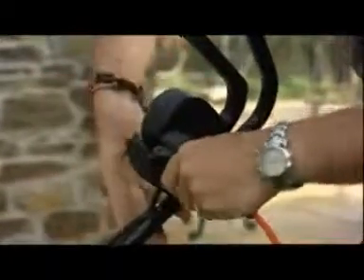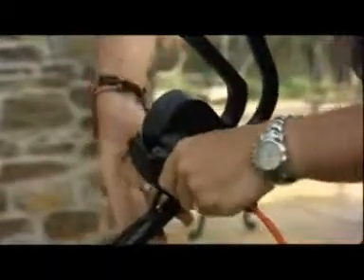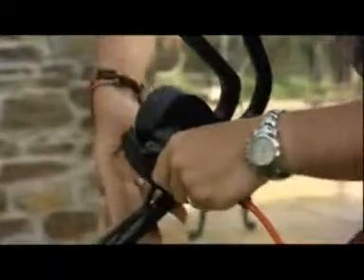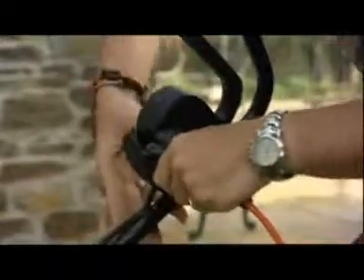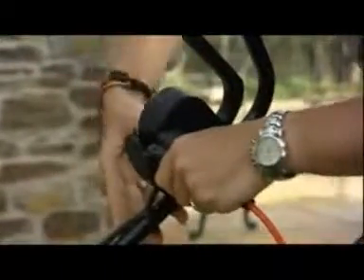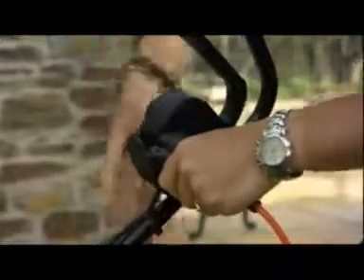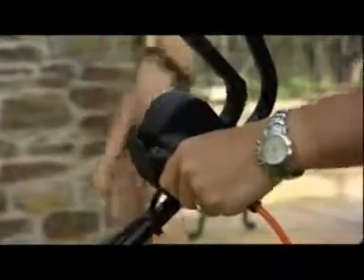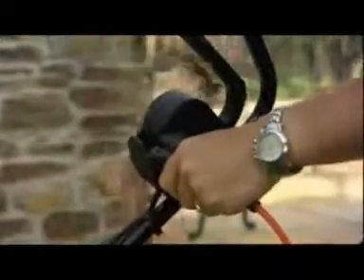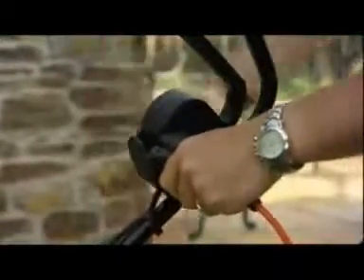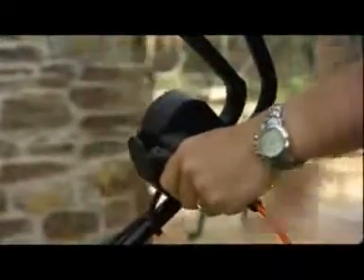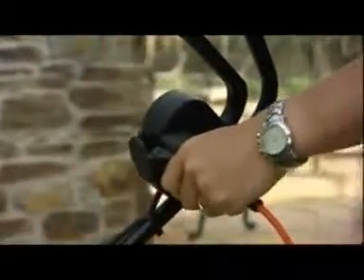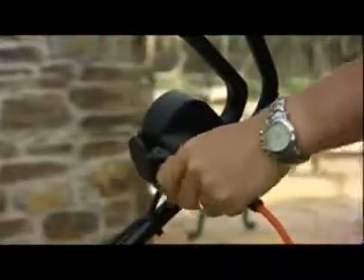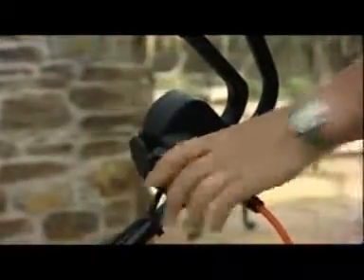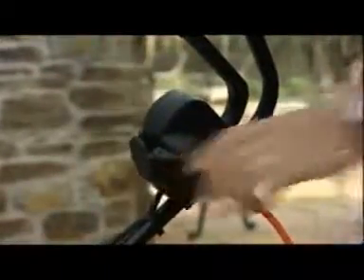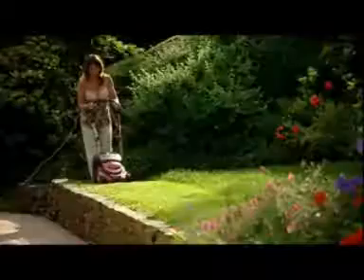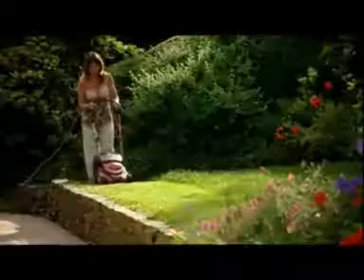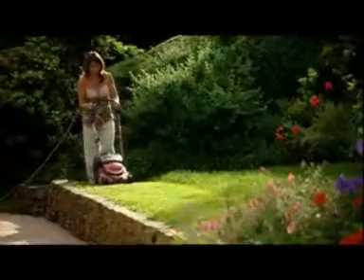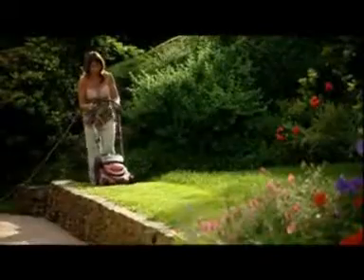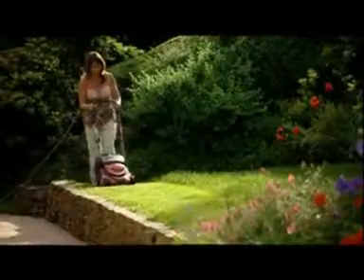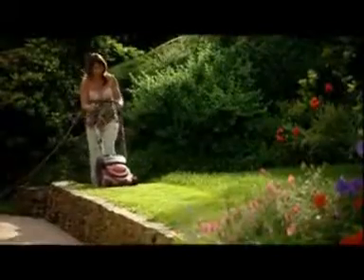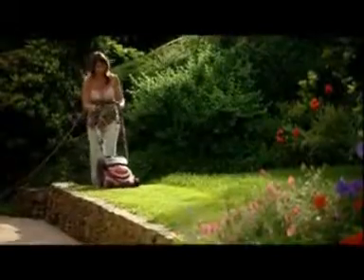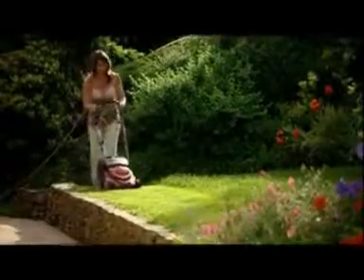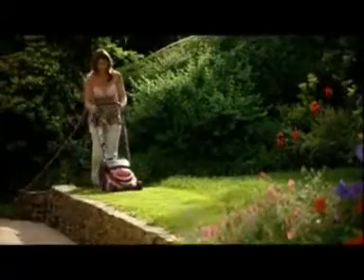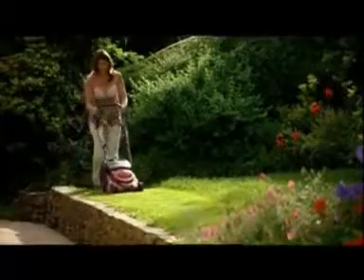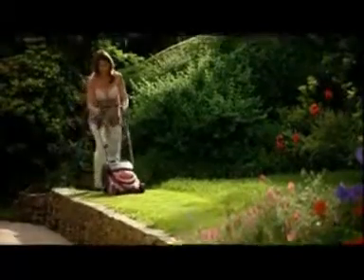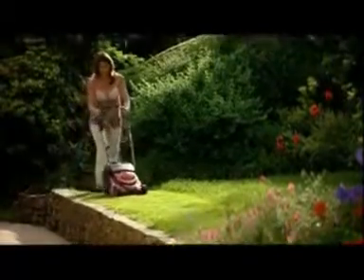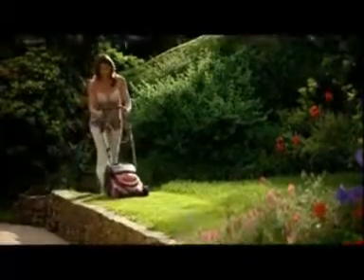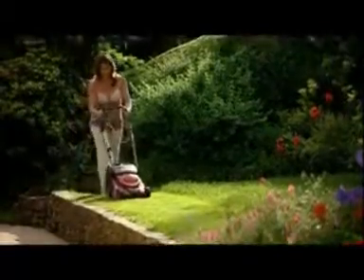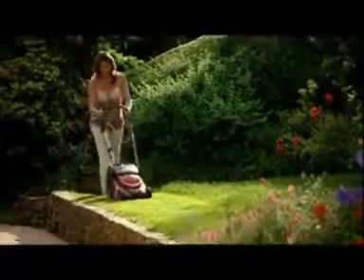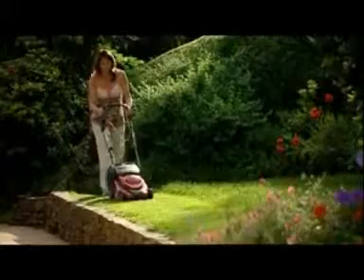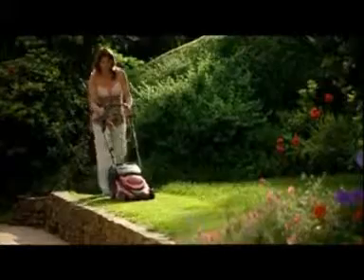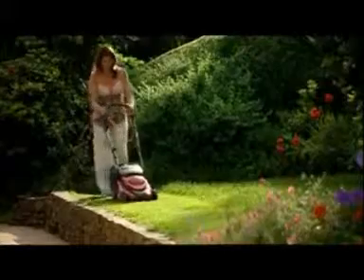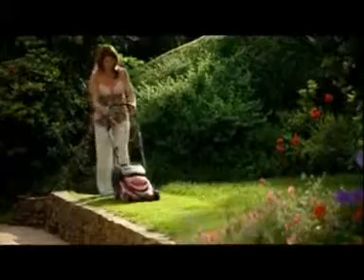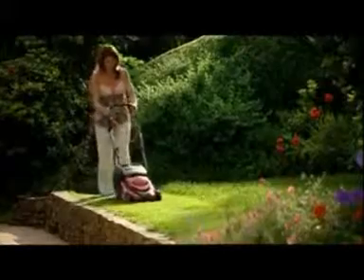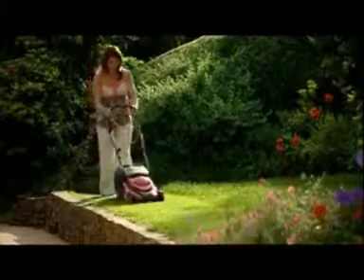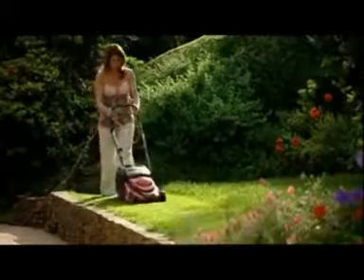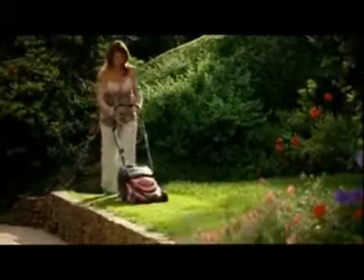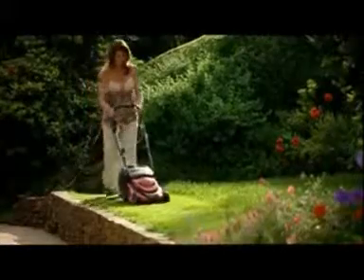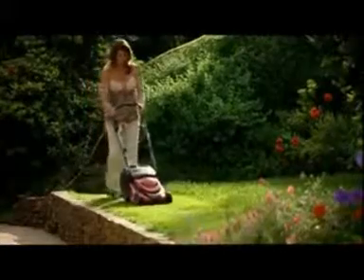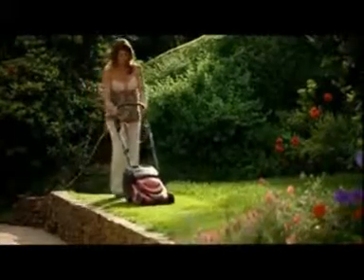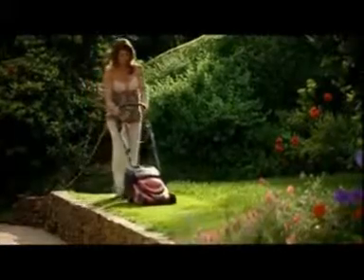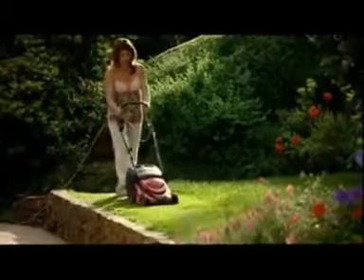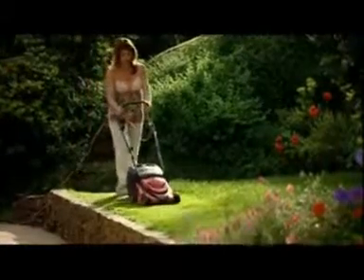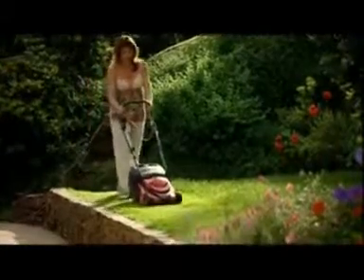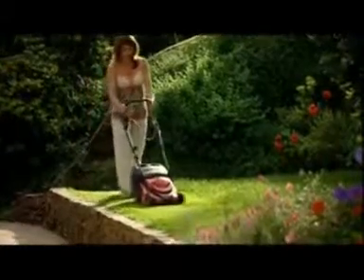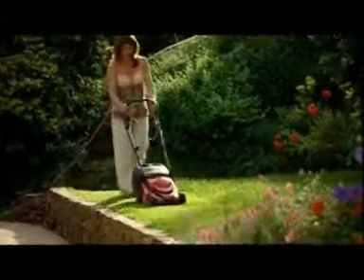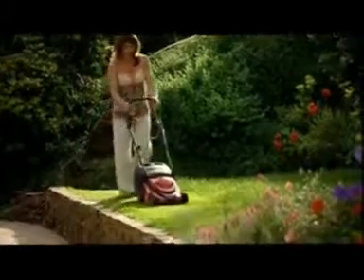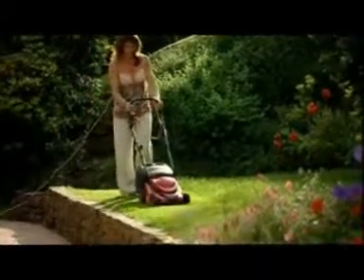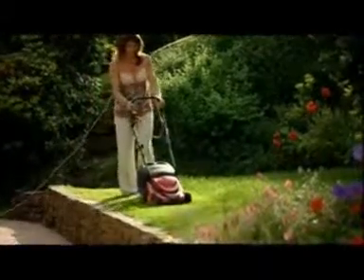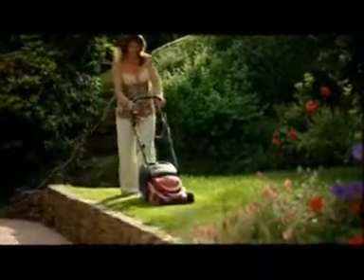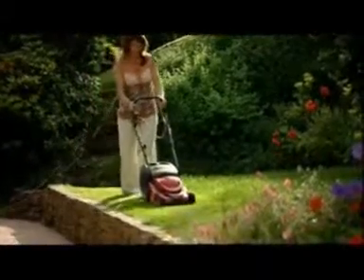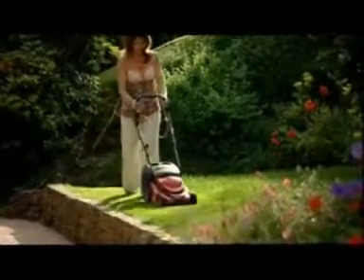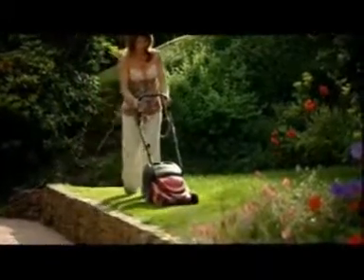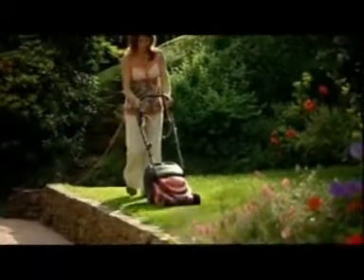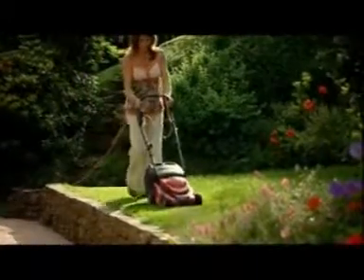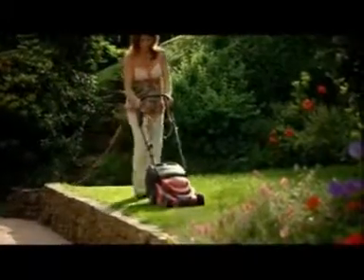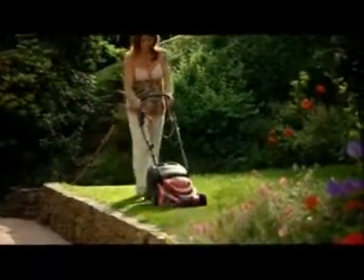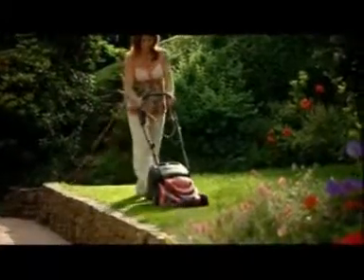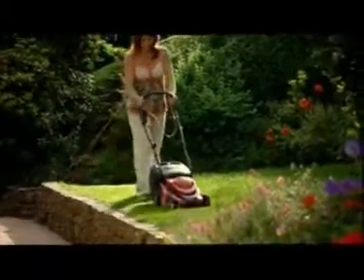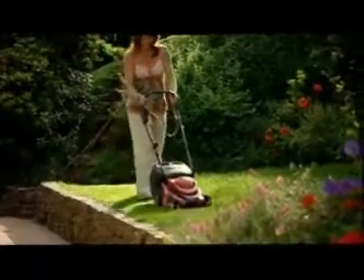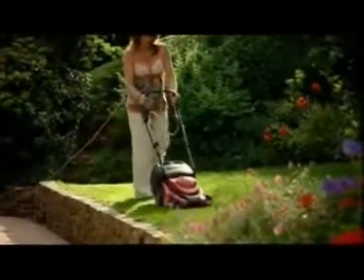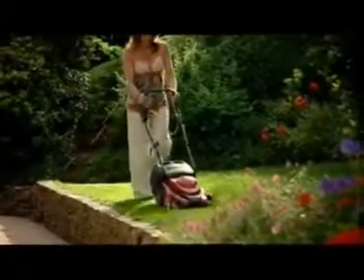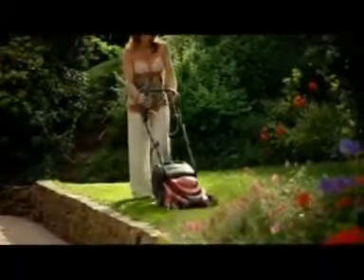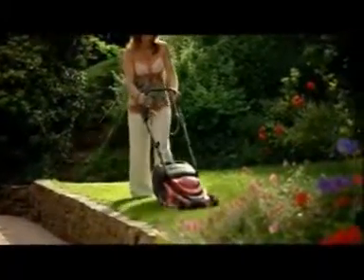Unlike hover mowers, Mountfield electric mowers collect the grass clippings and leave a clean, neat finish to the lawn.